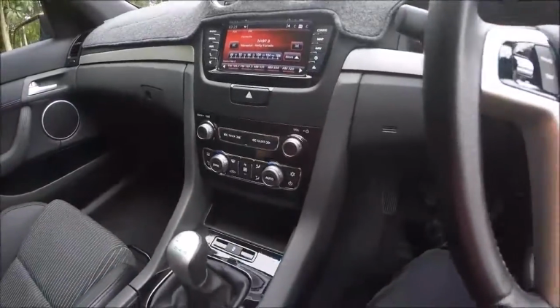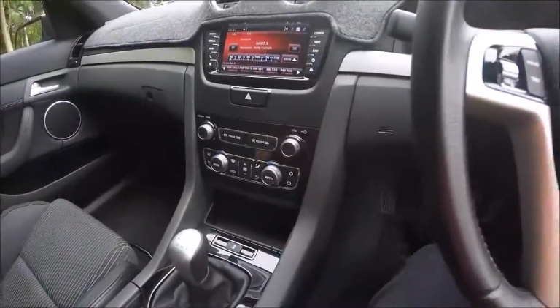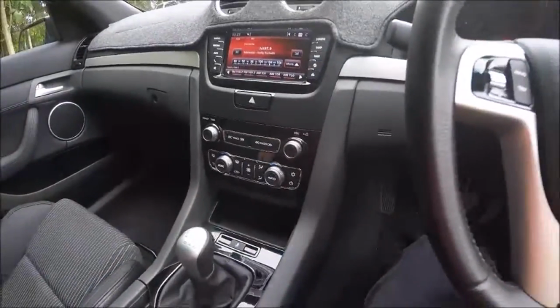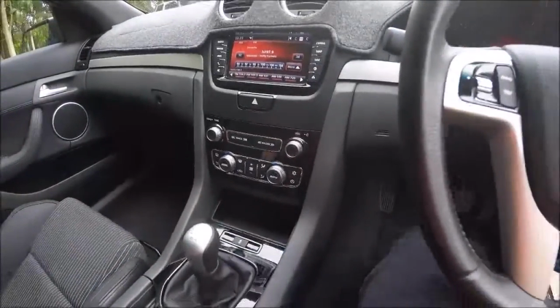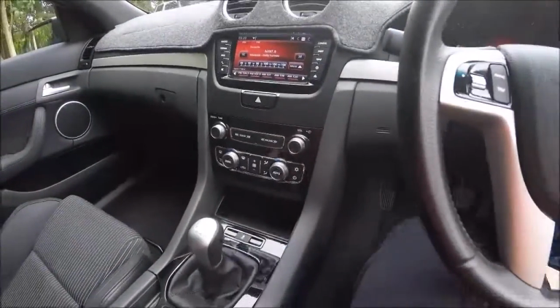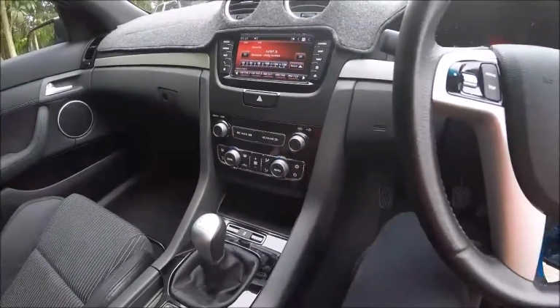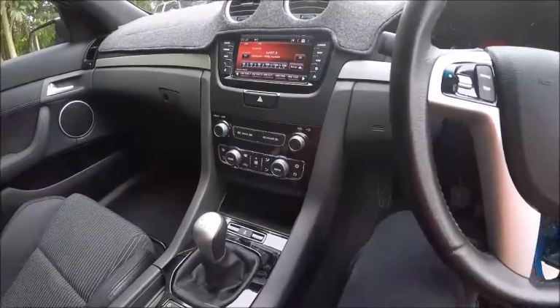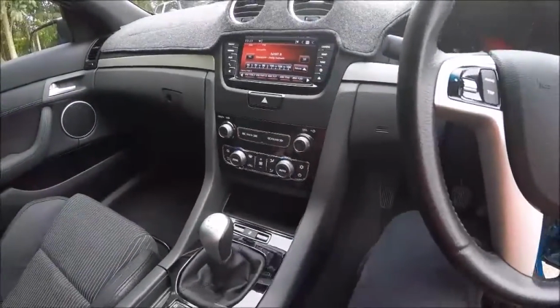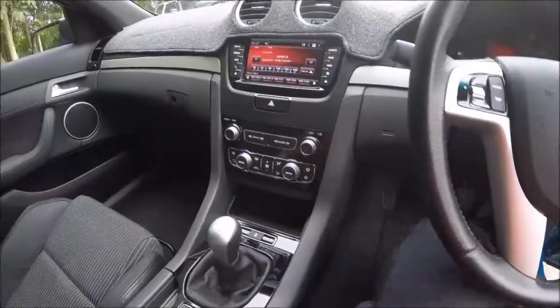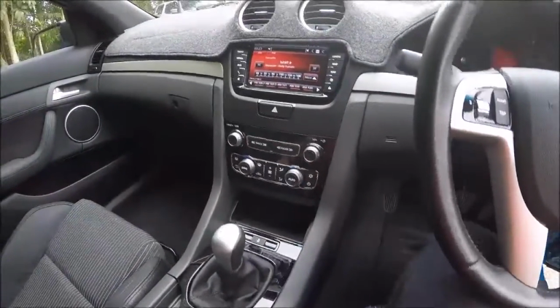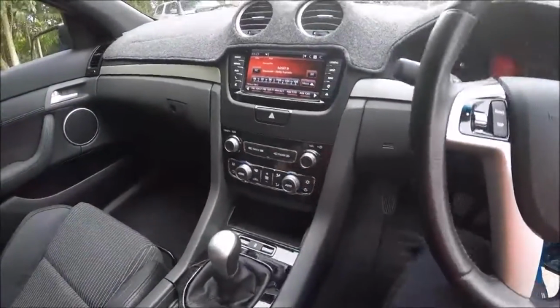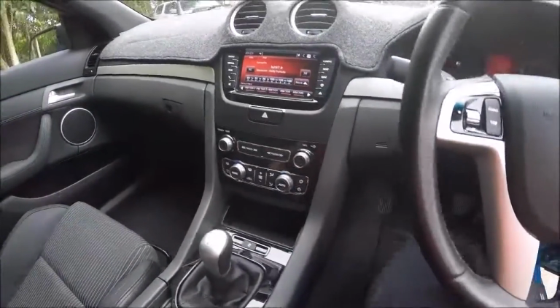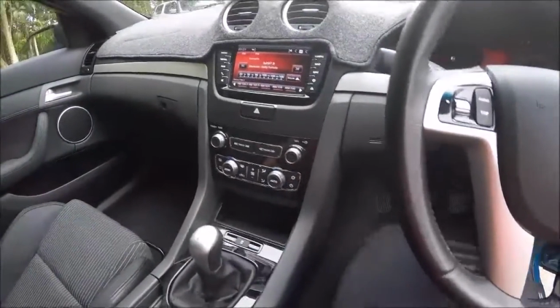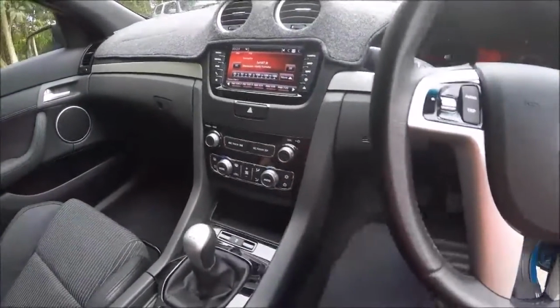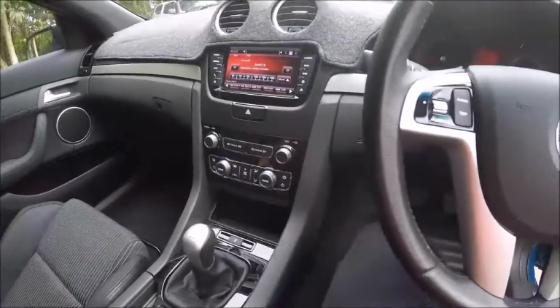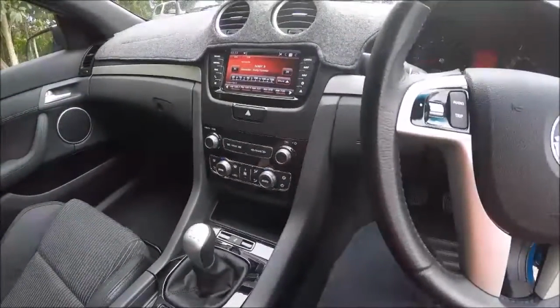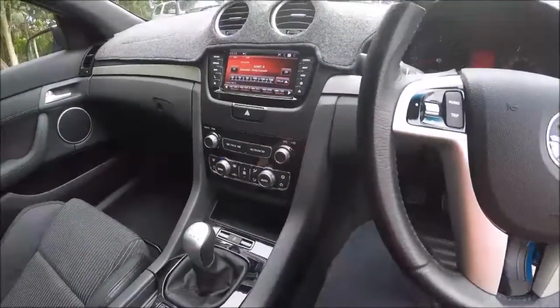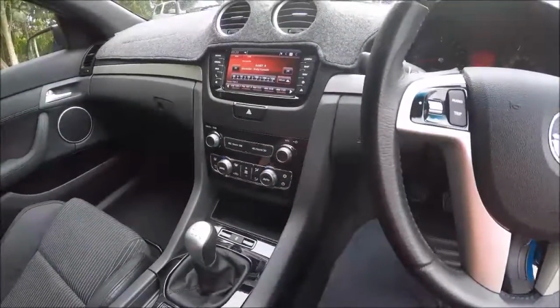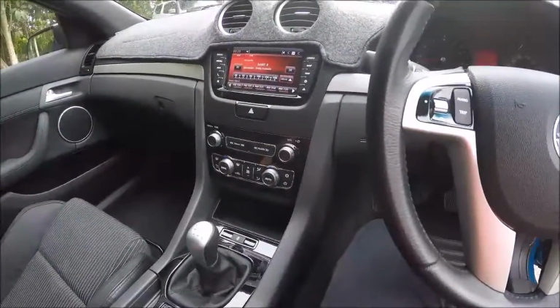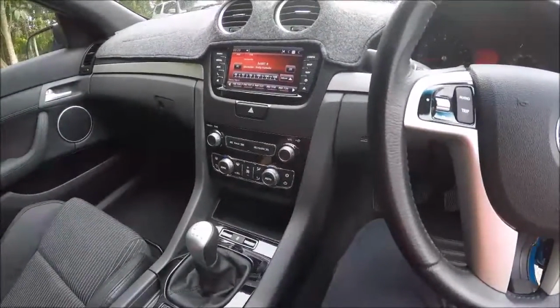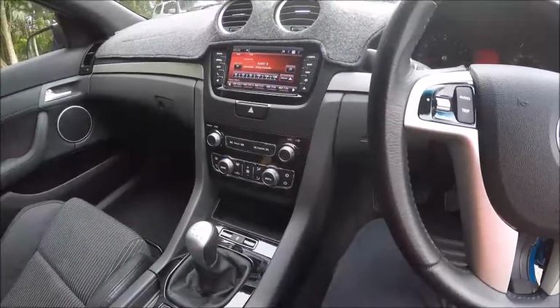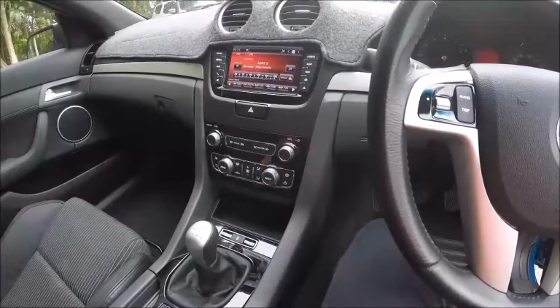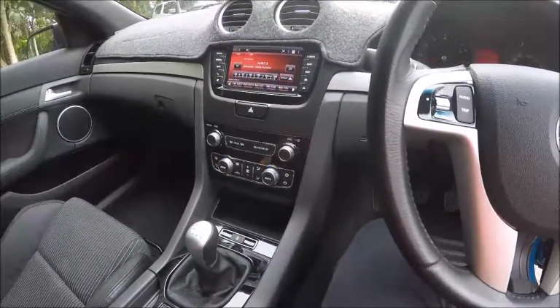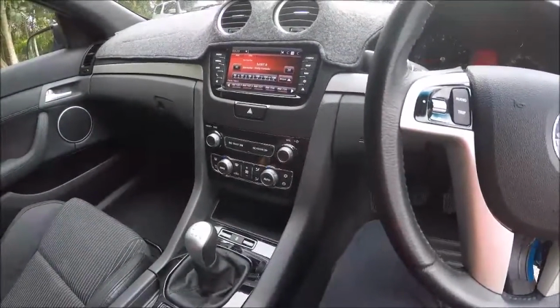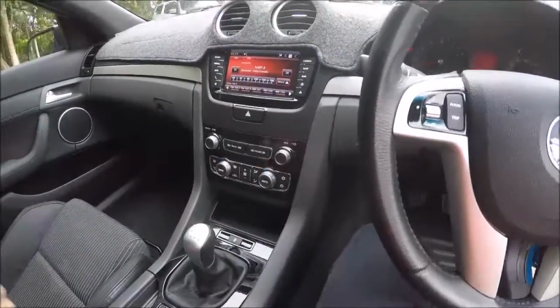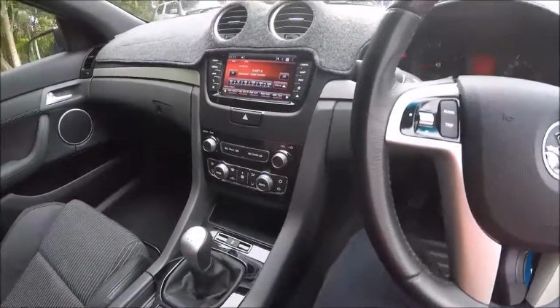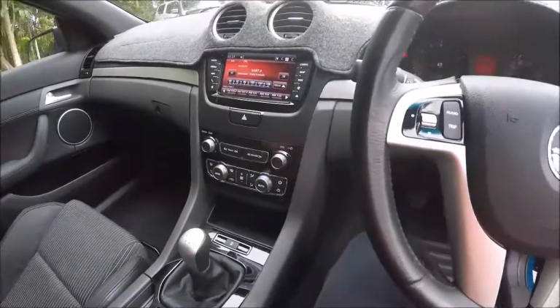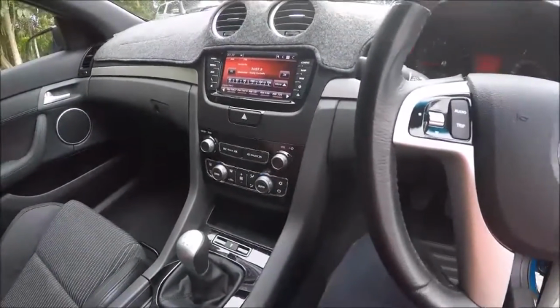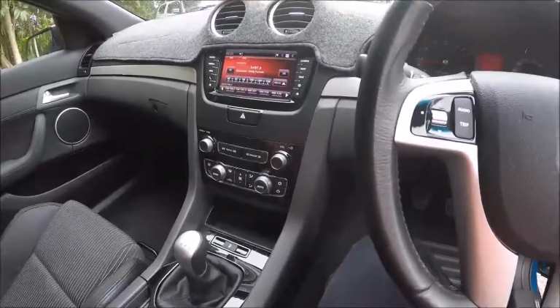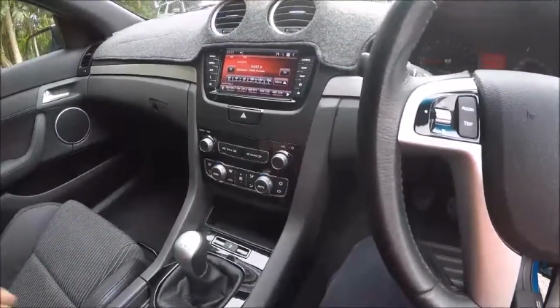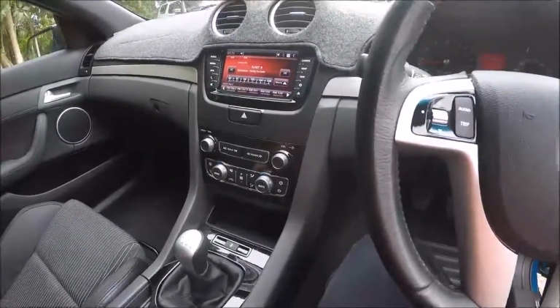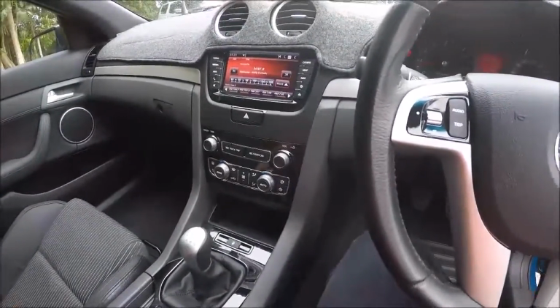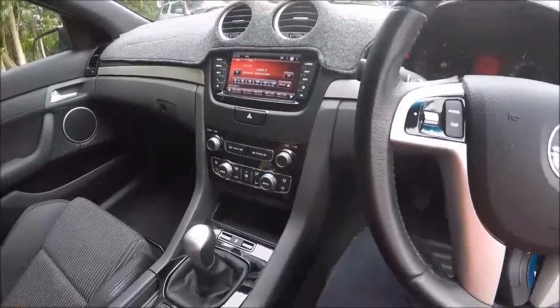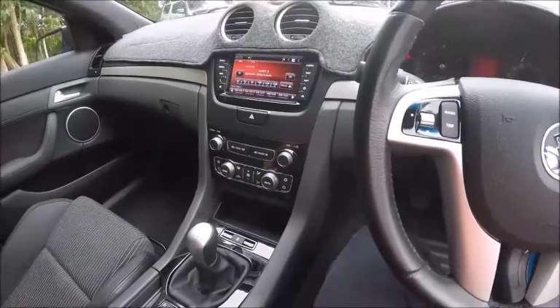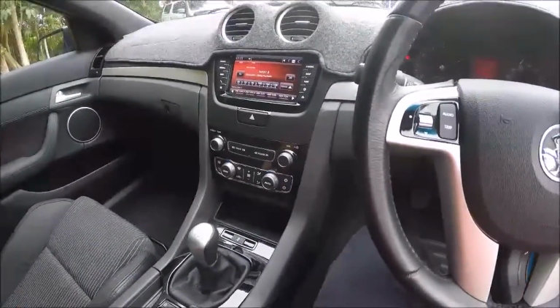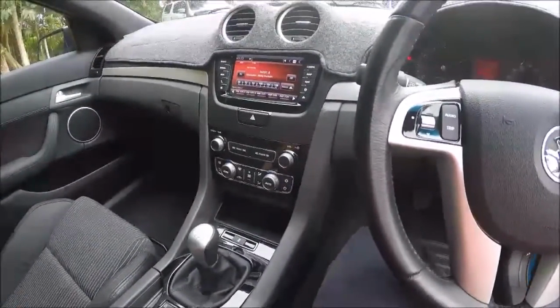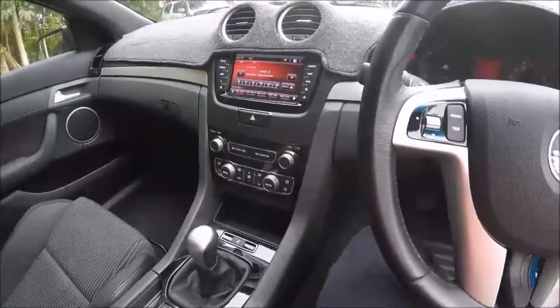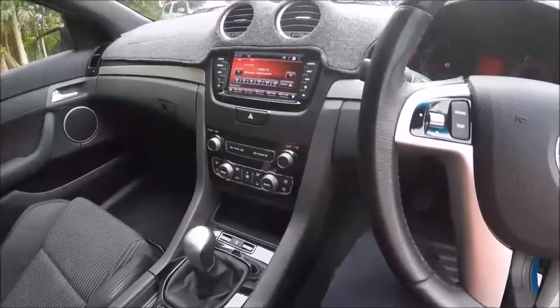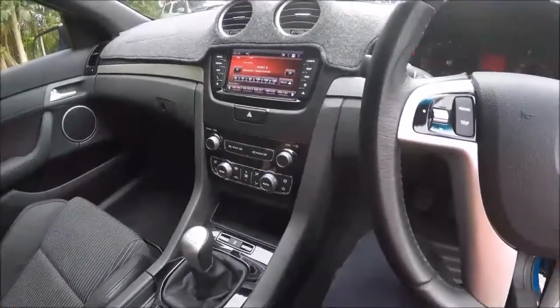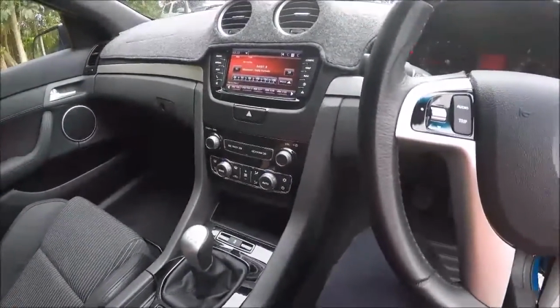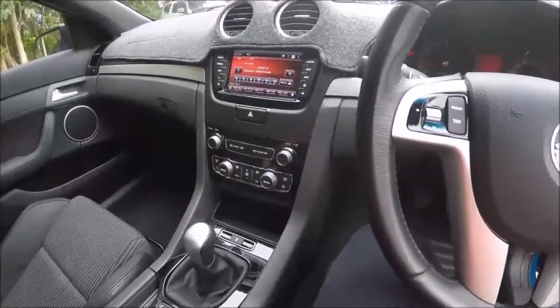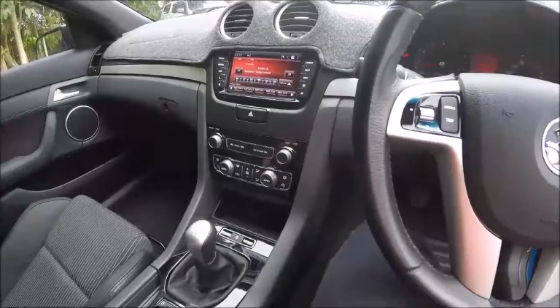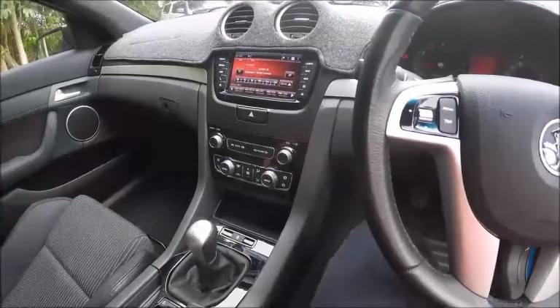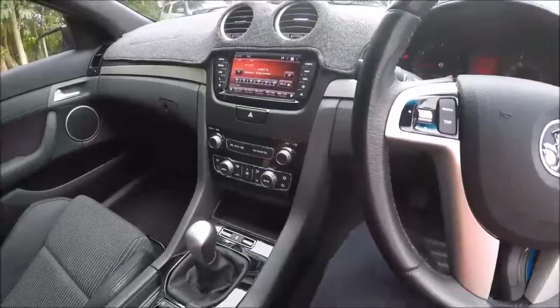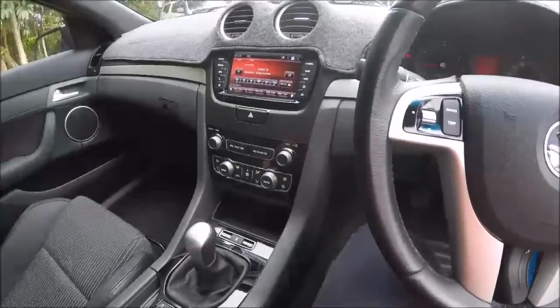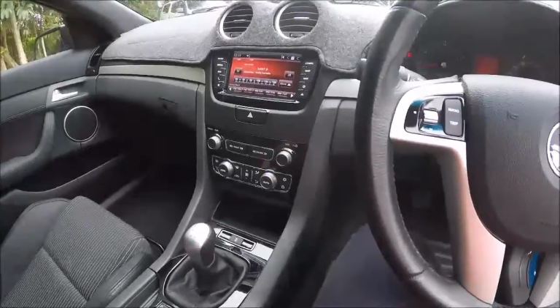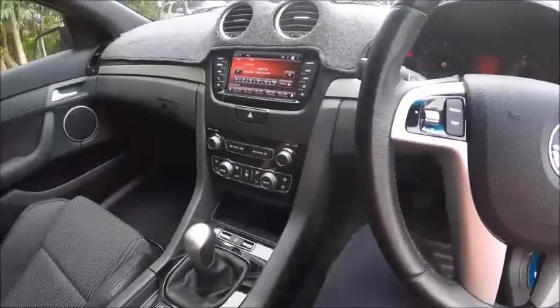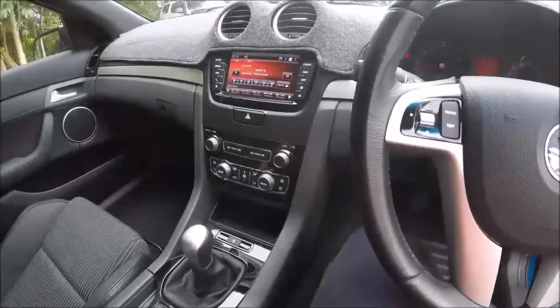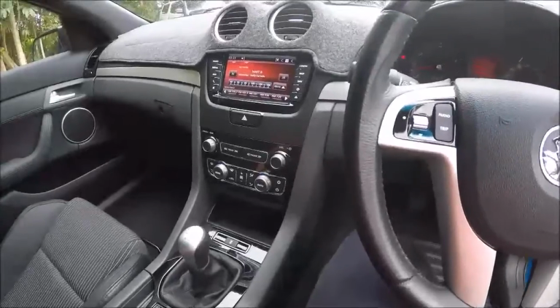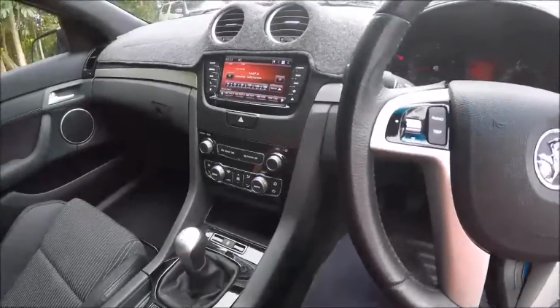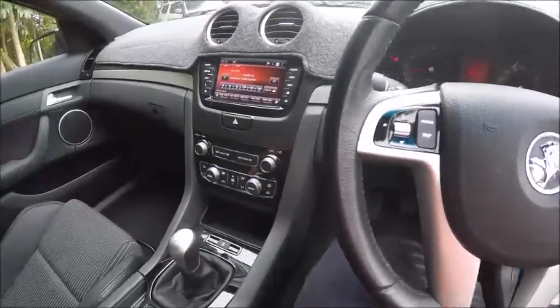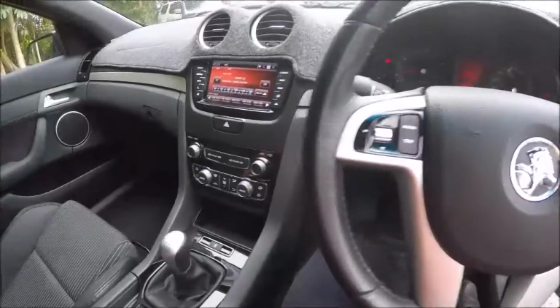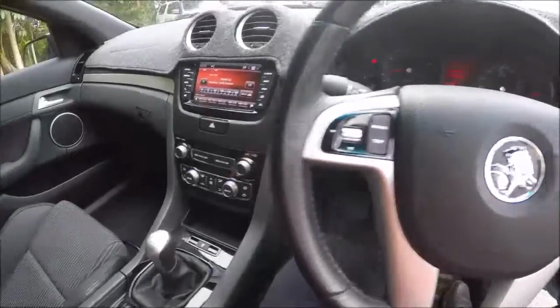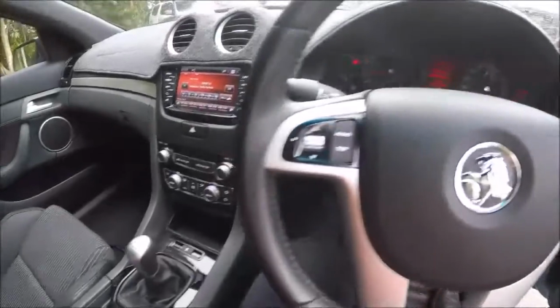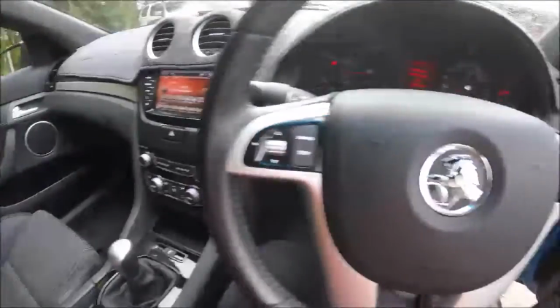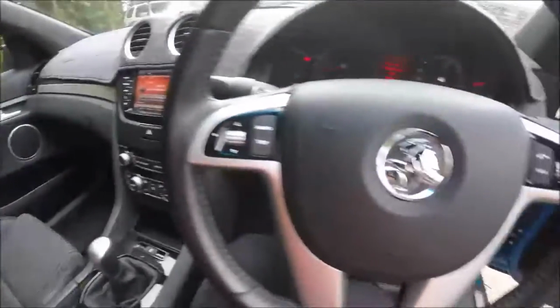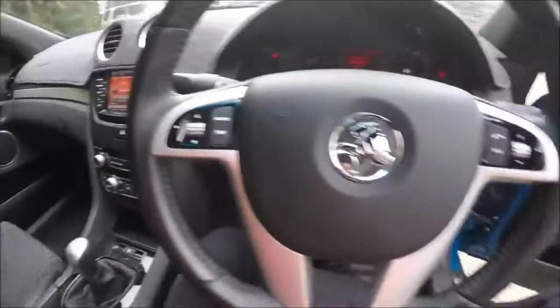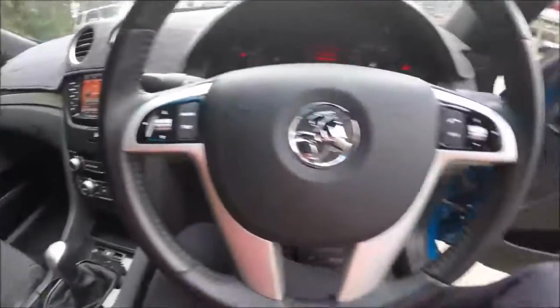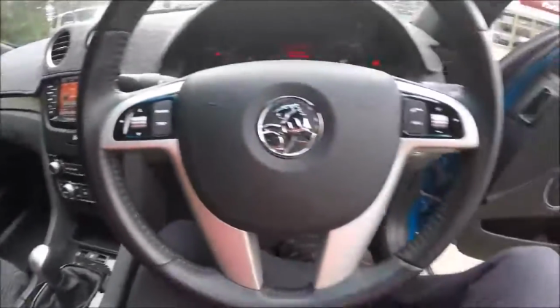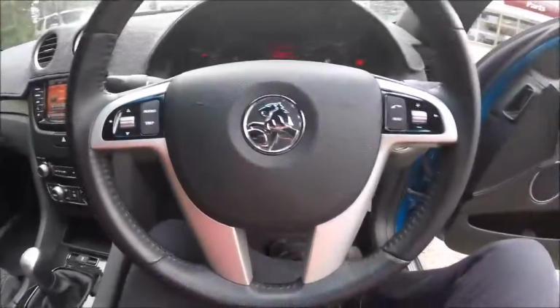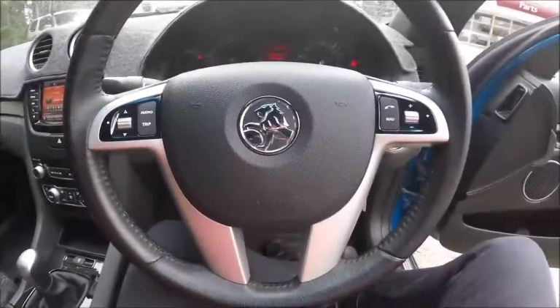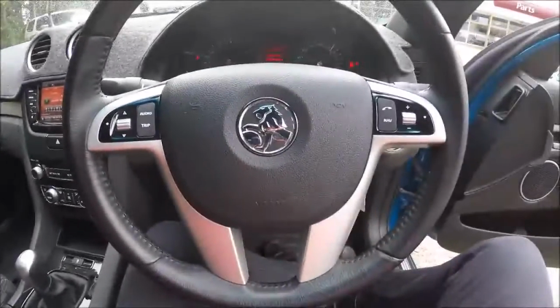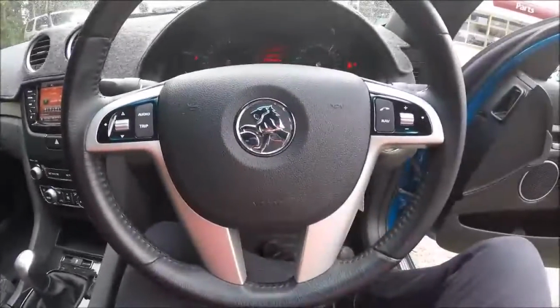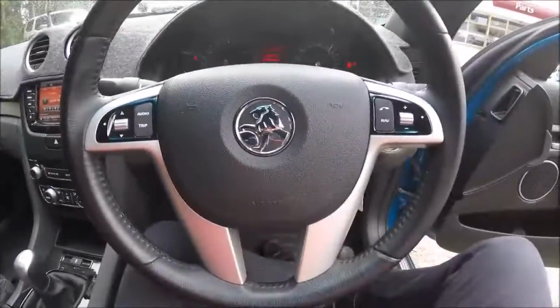You've also got automatic power windows right around, as well as the handy Bluetooth capabilities, which is all just here.